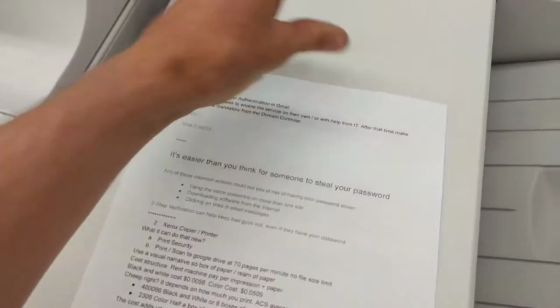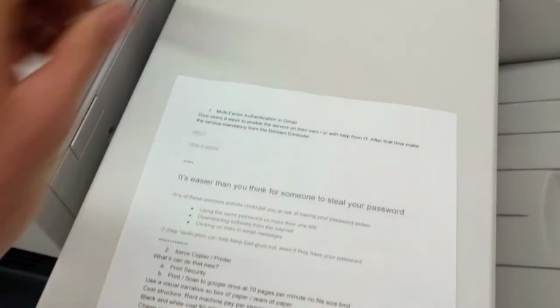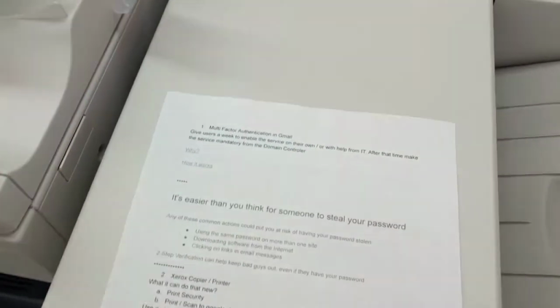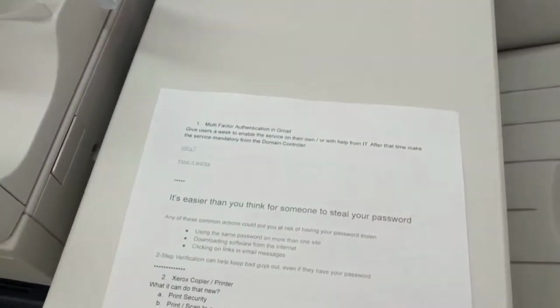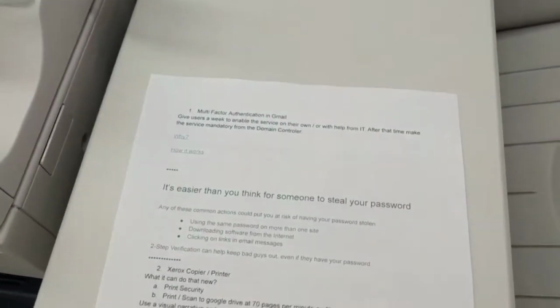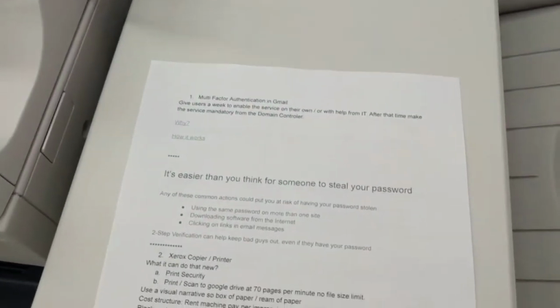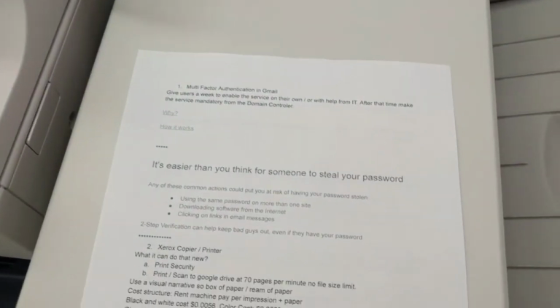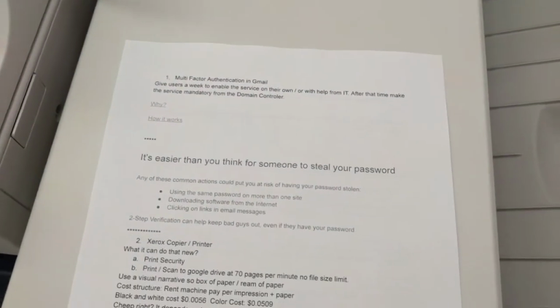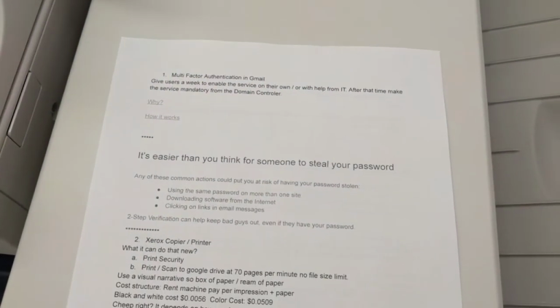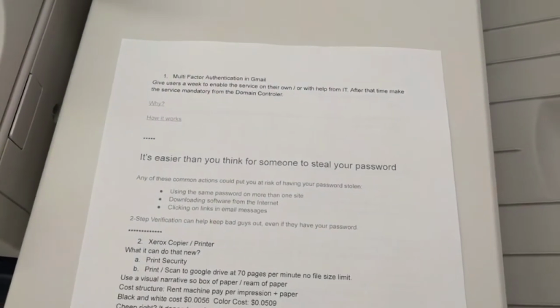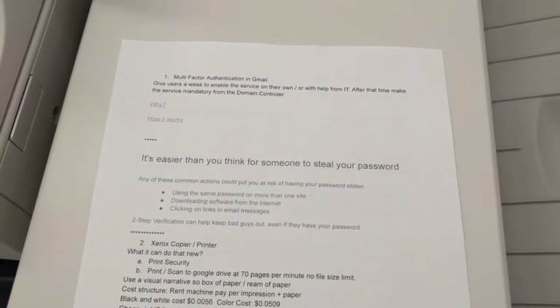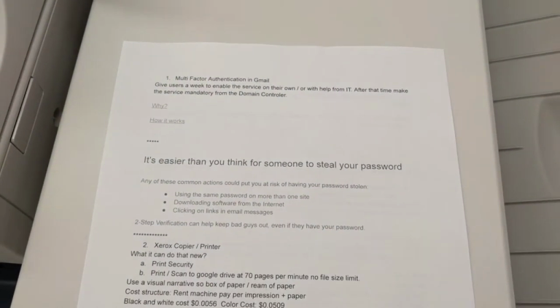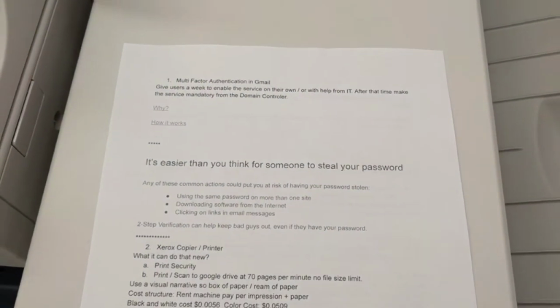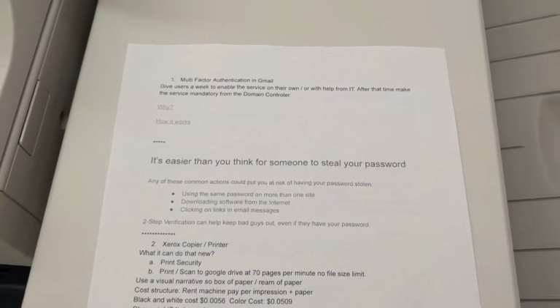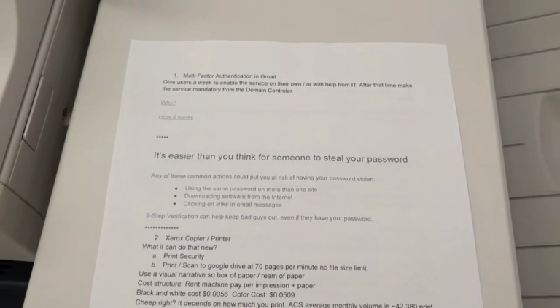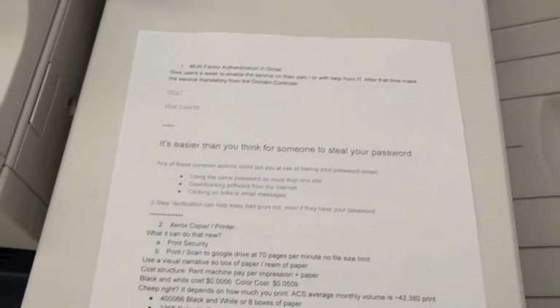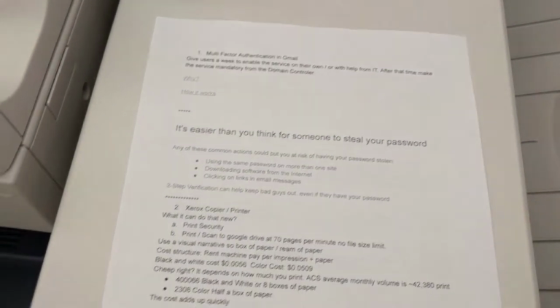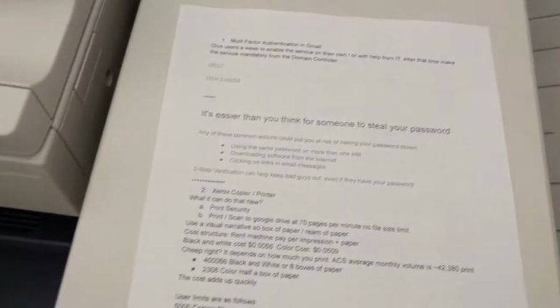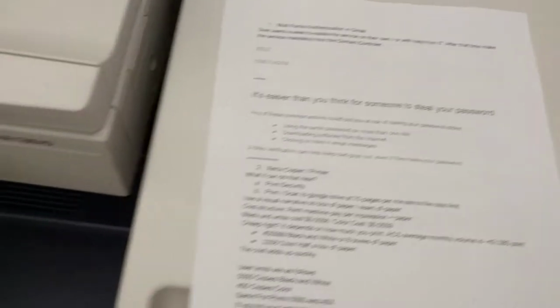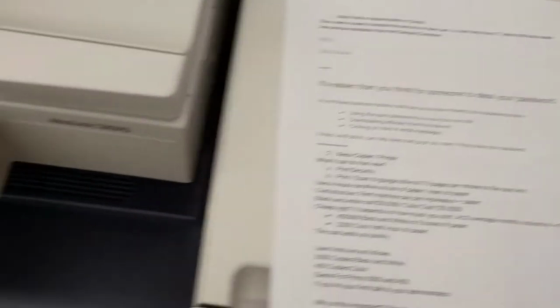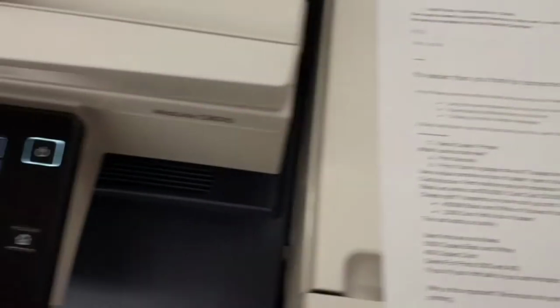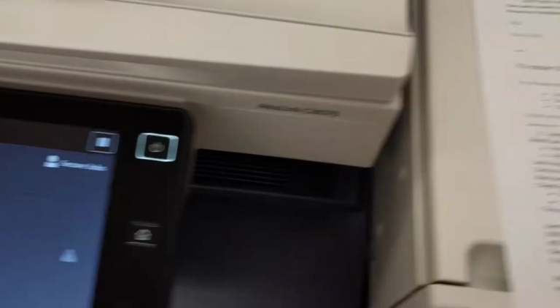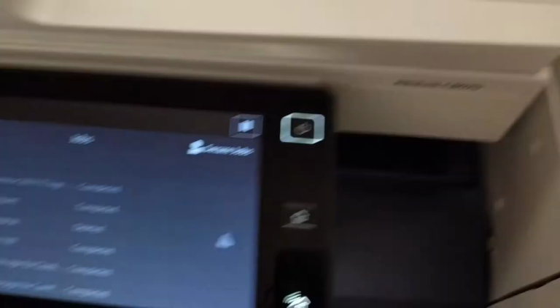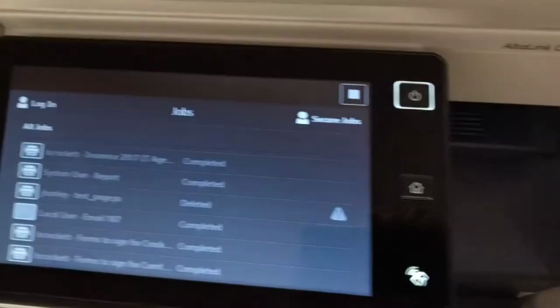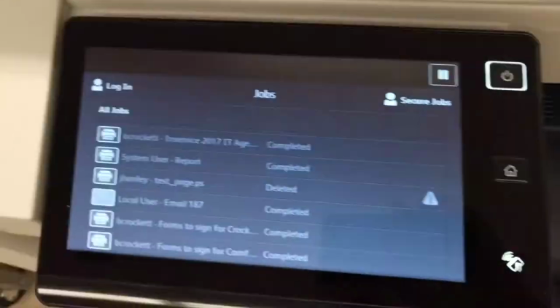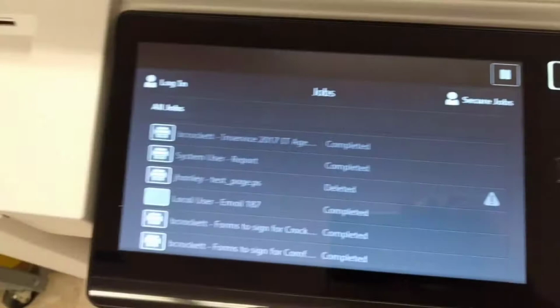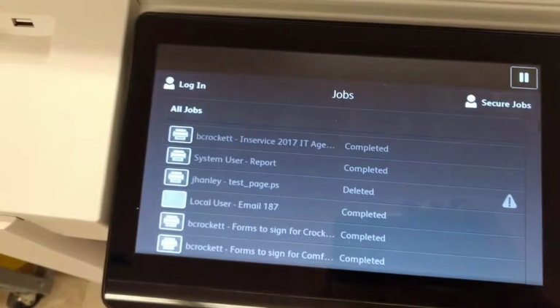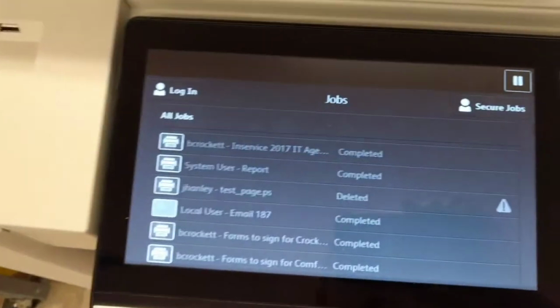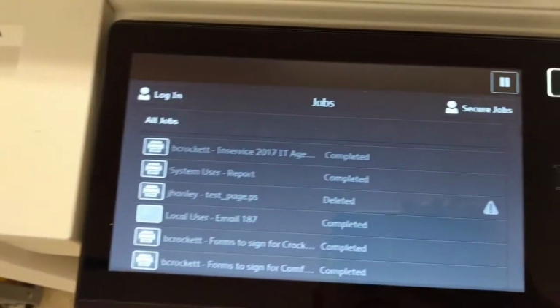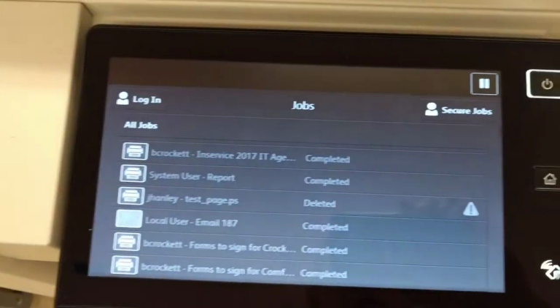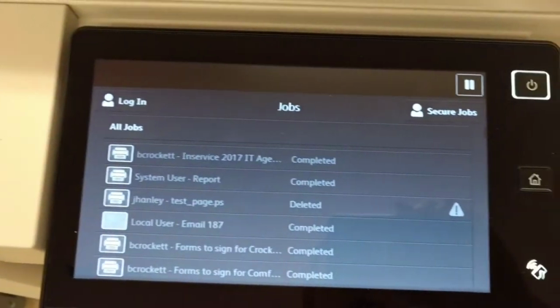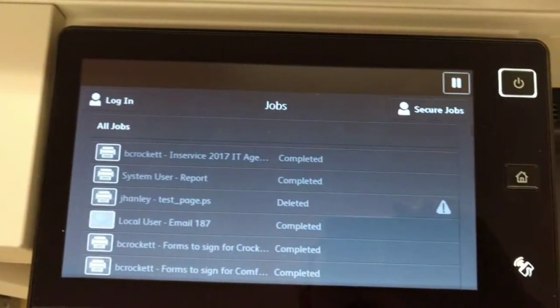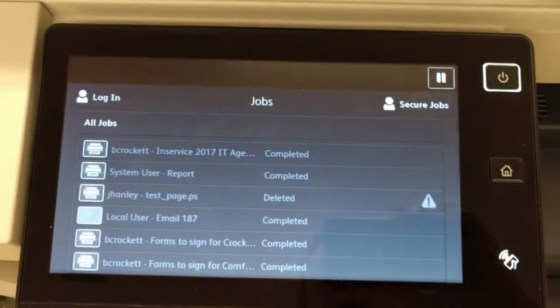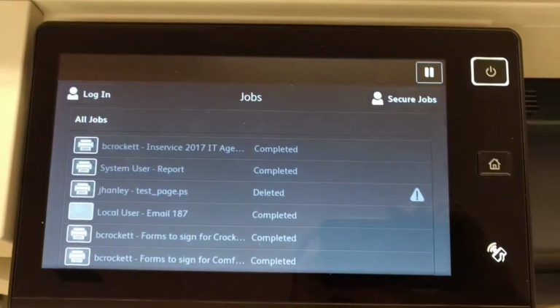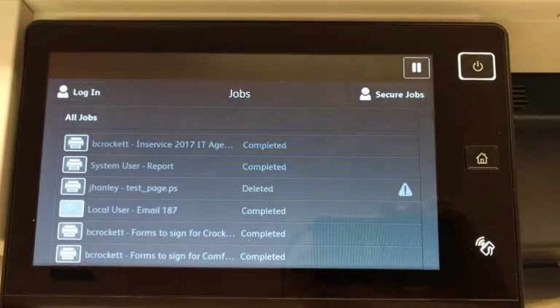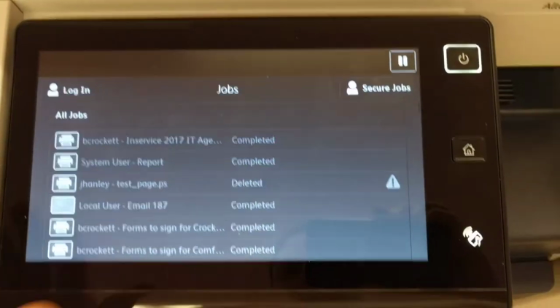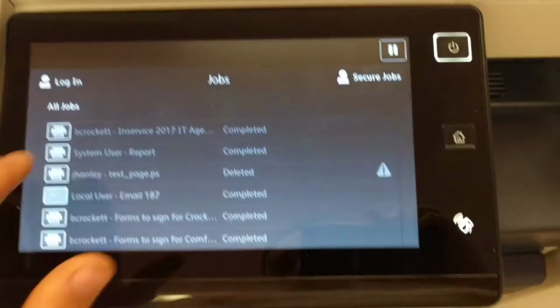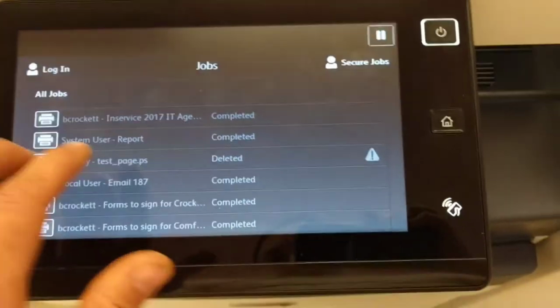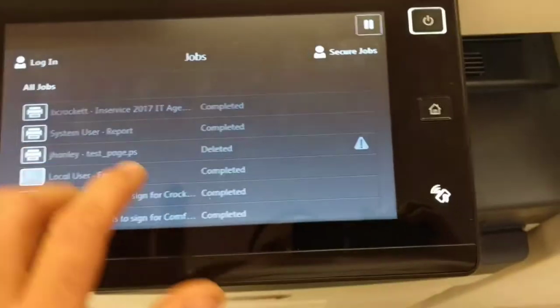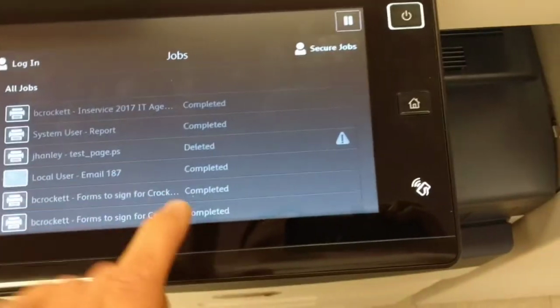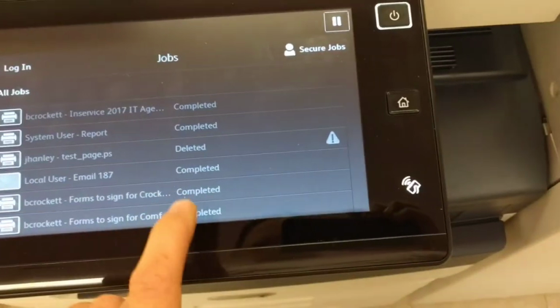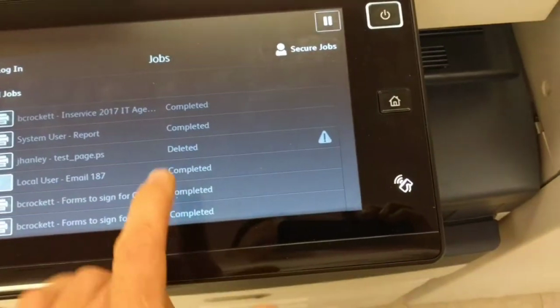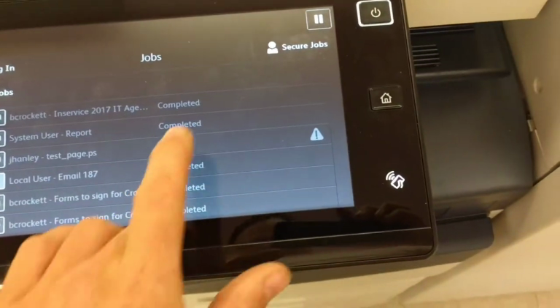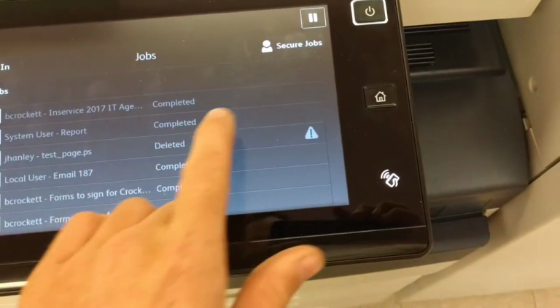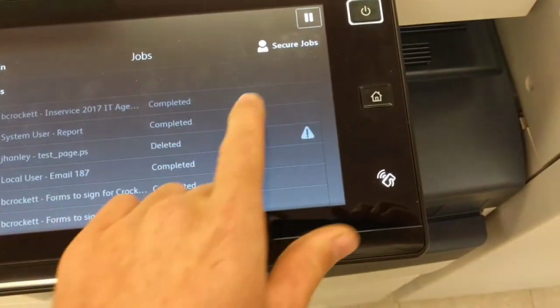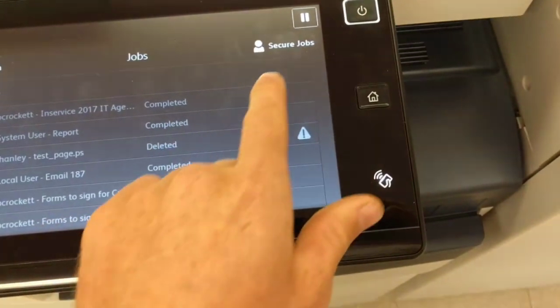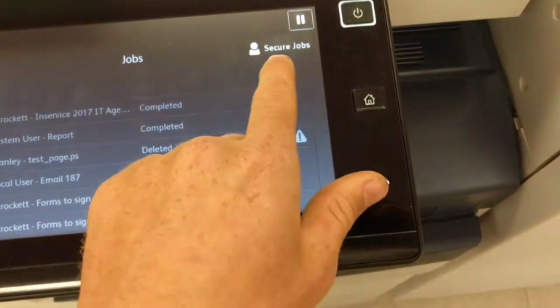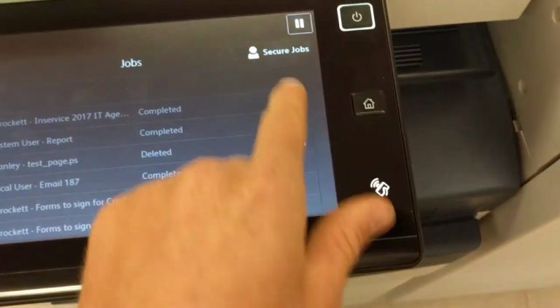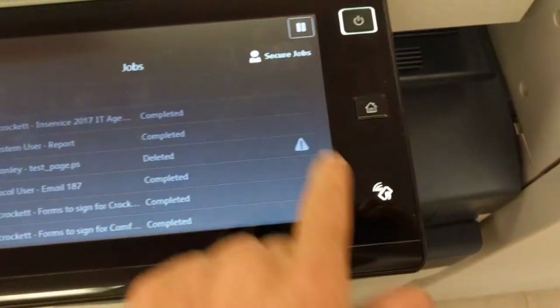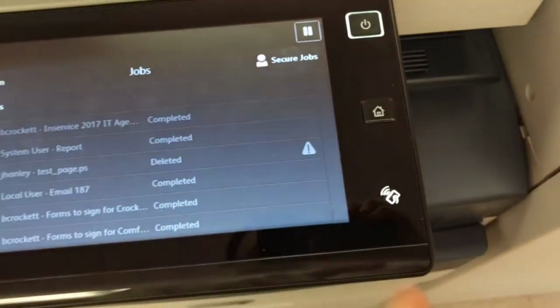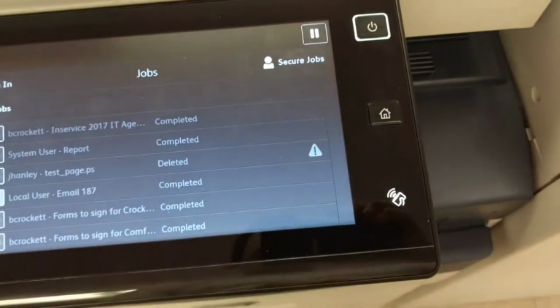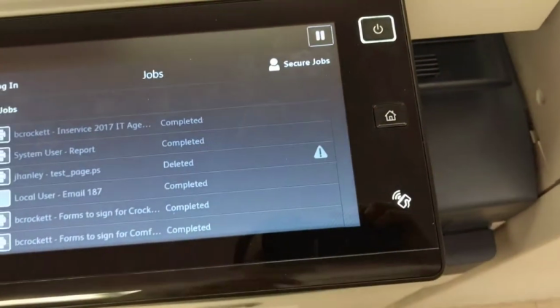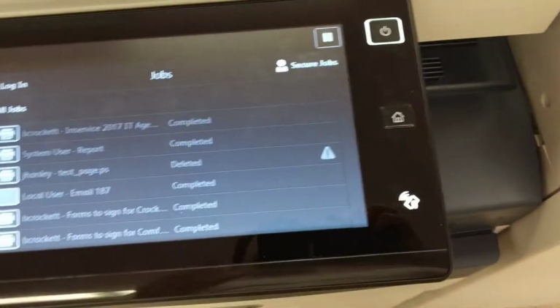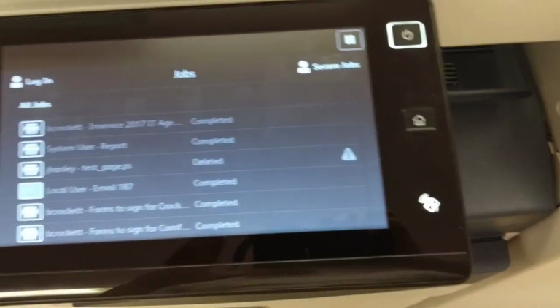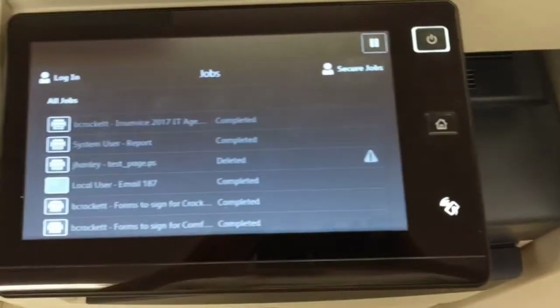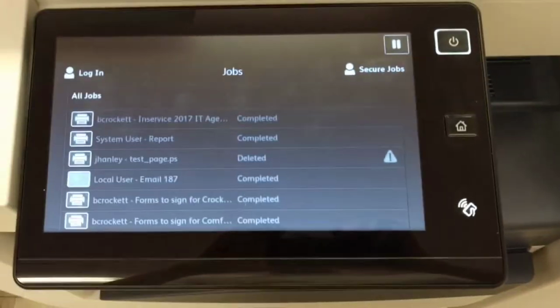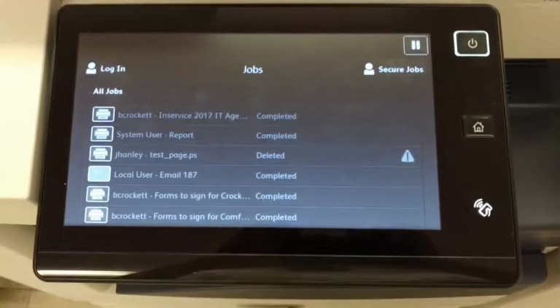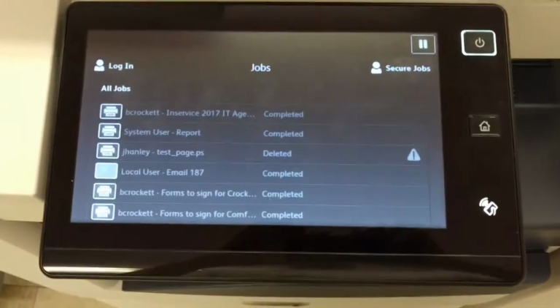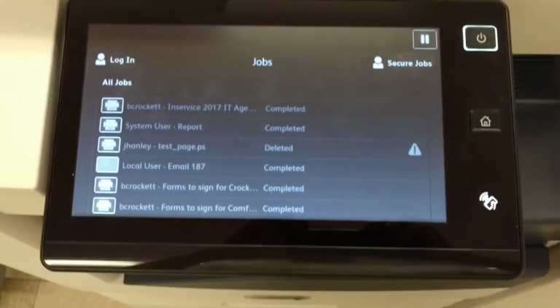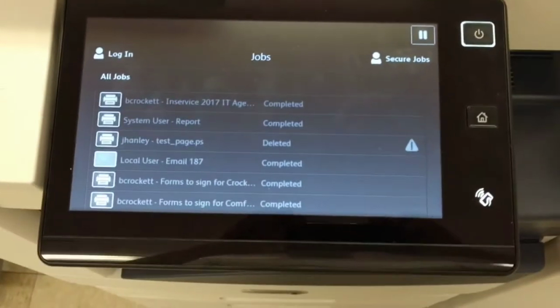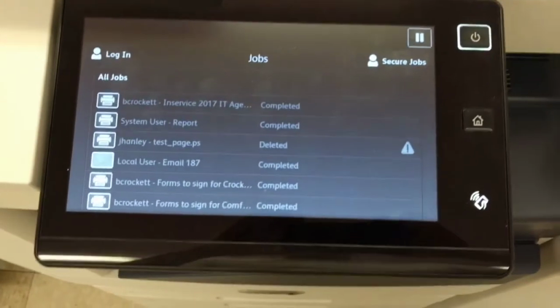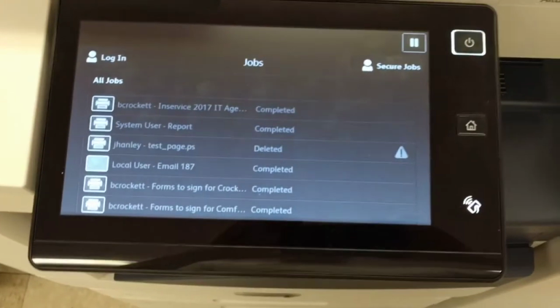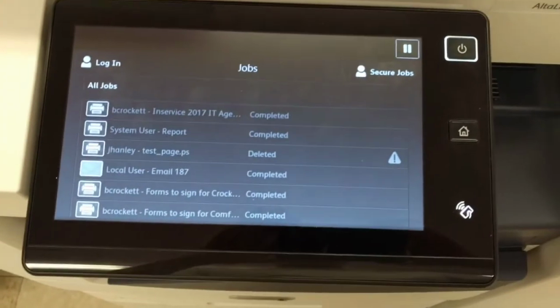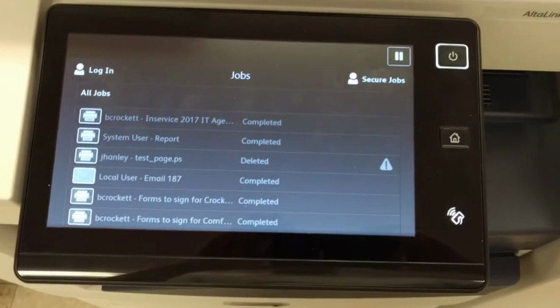And there's my job. So that's how you secure print from the new copy machine. Hope it helps!